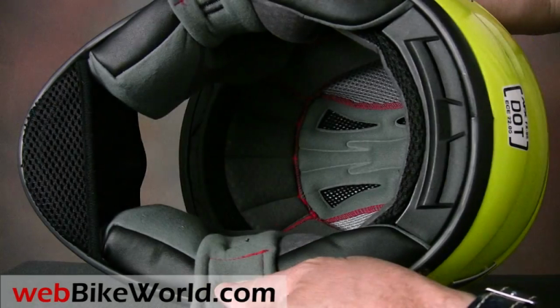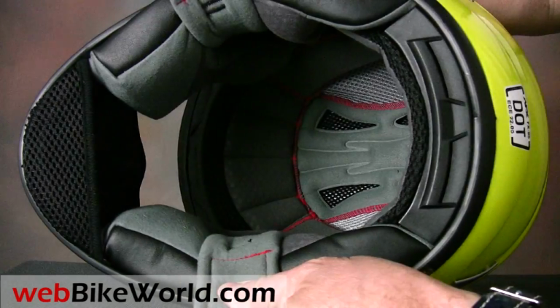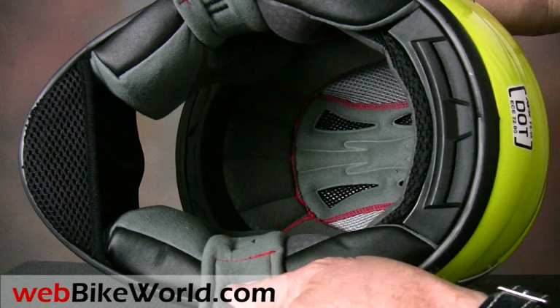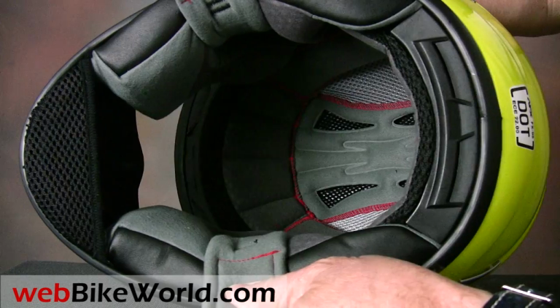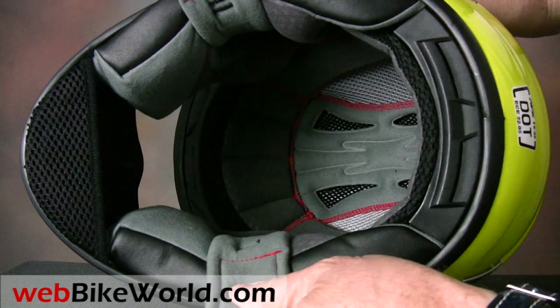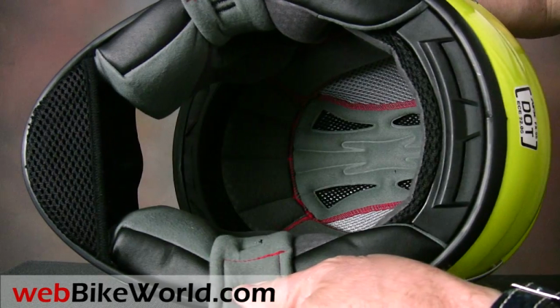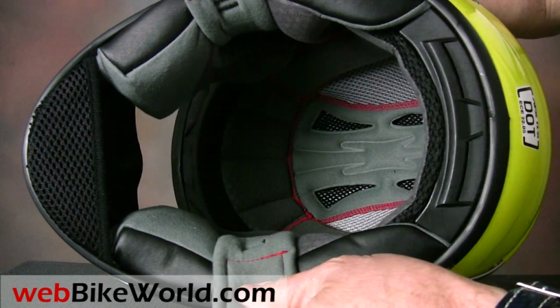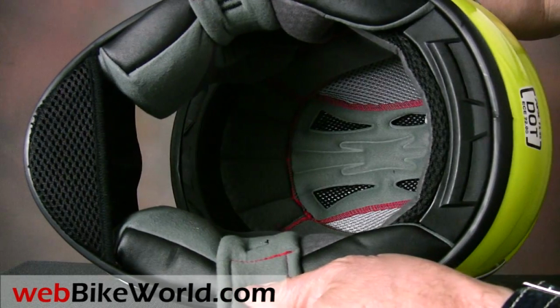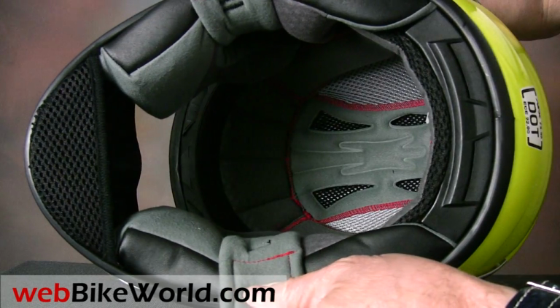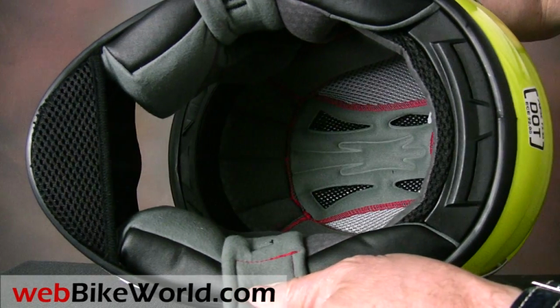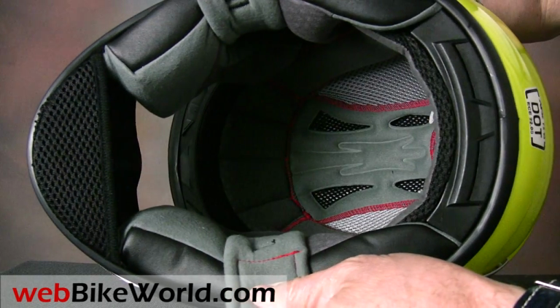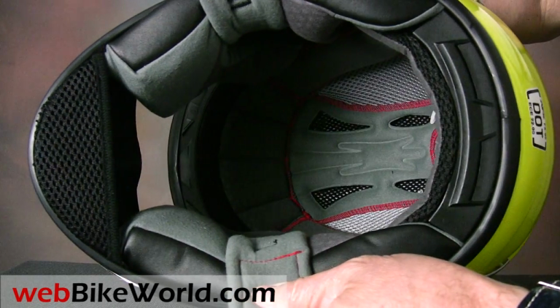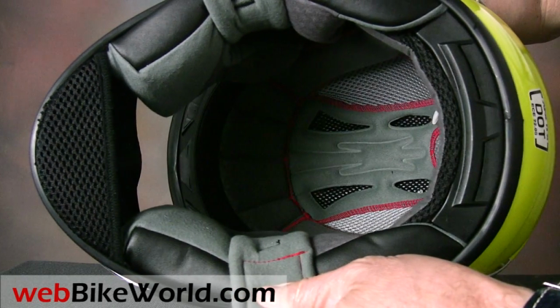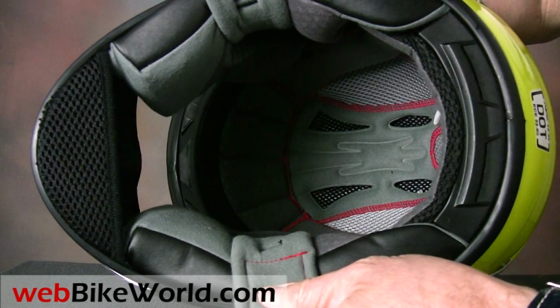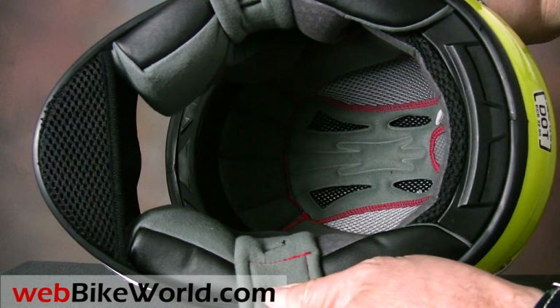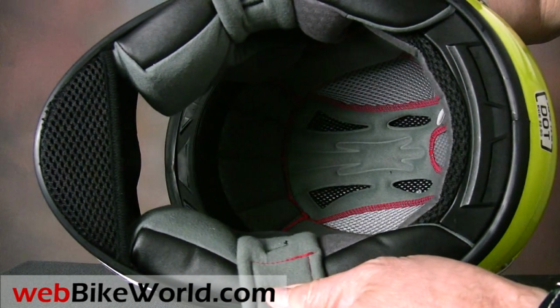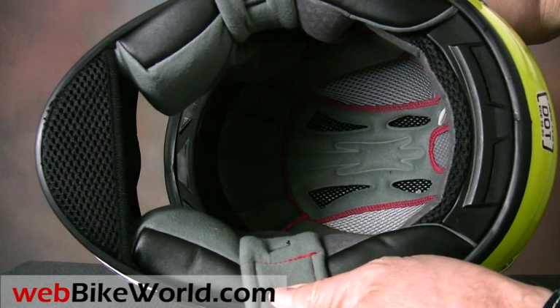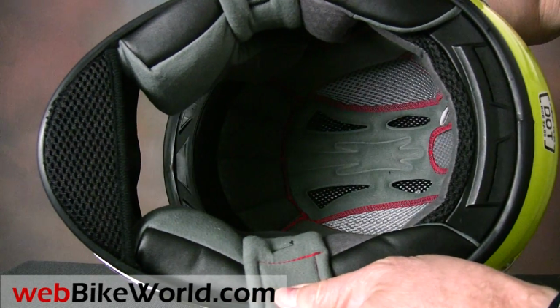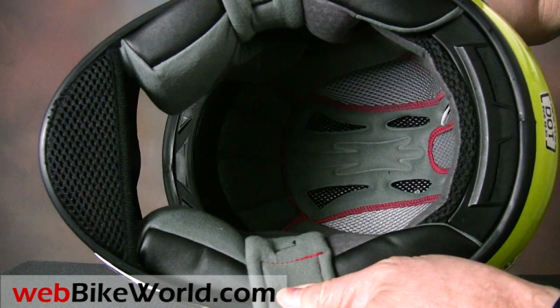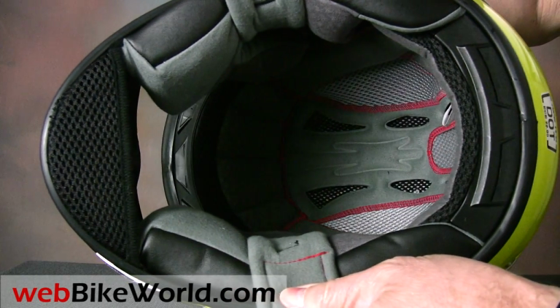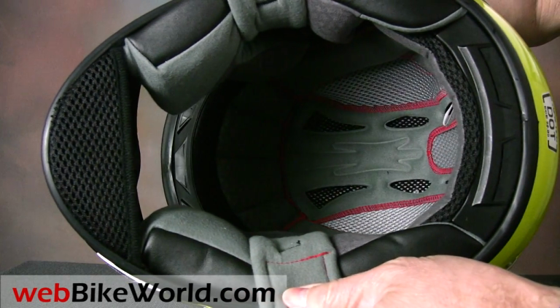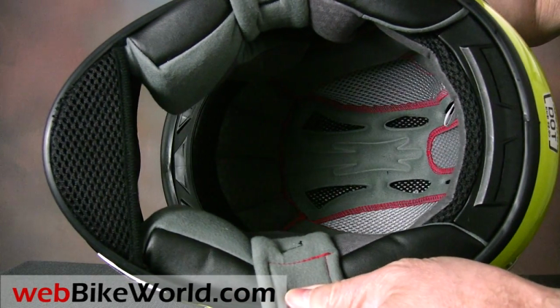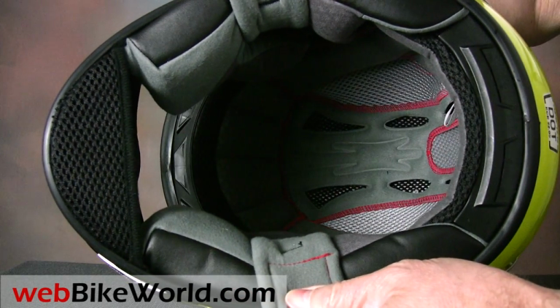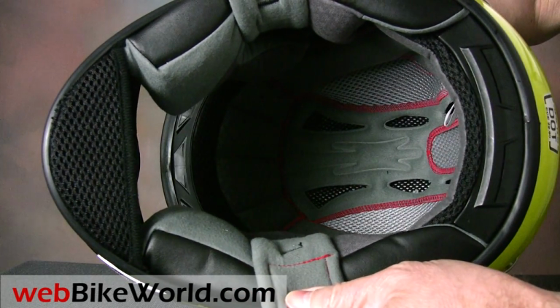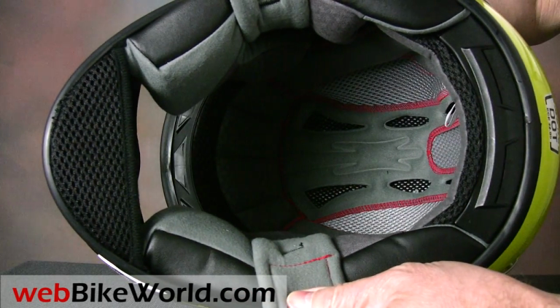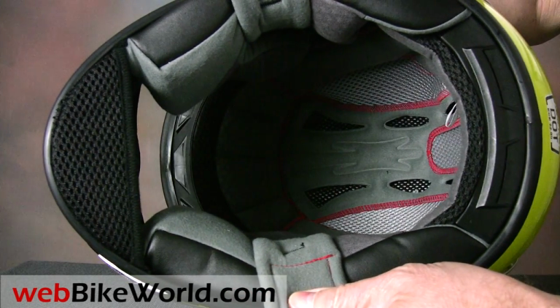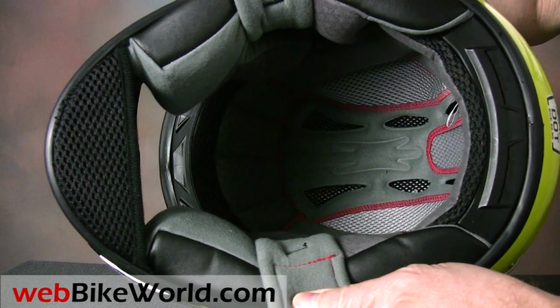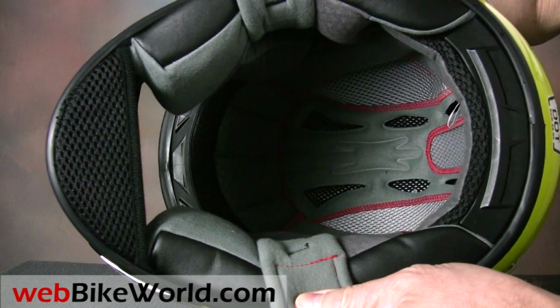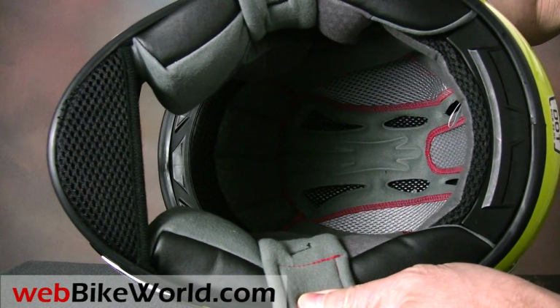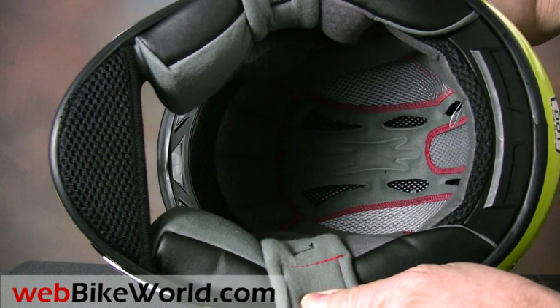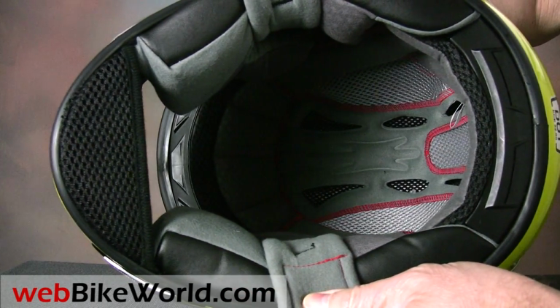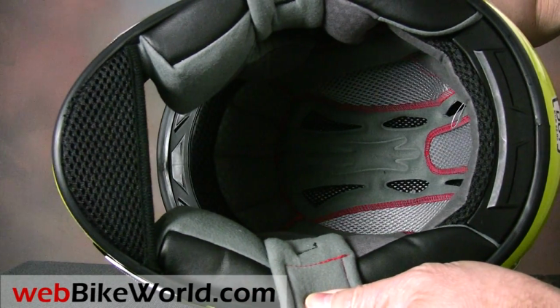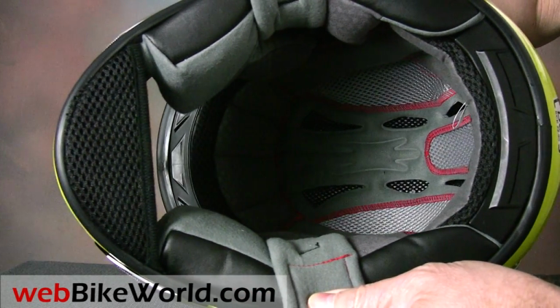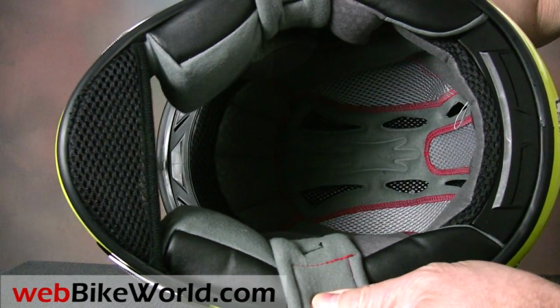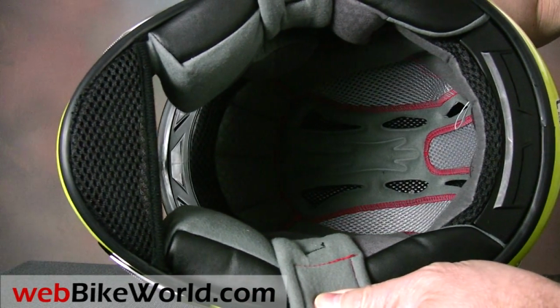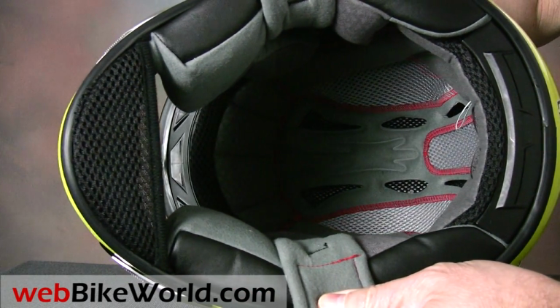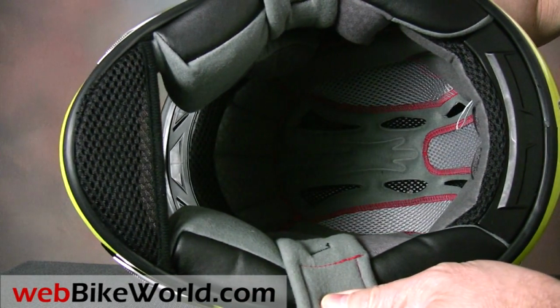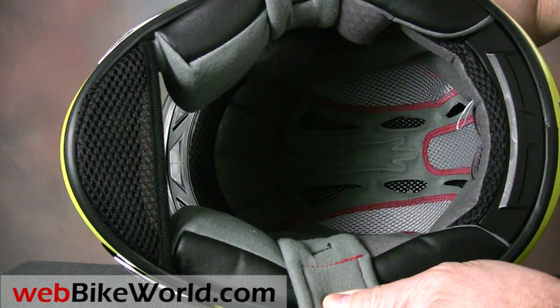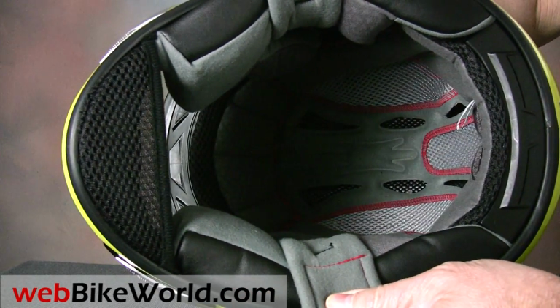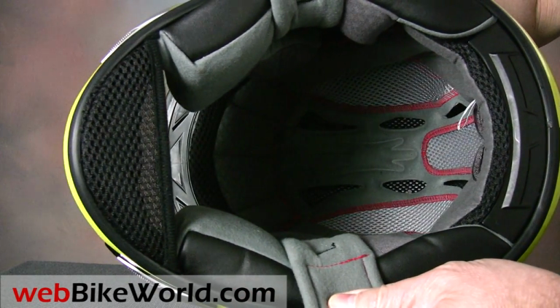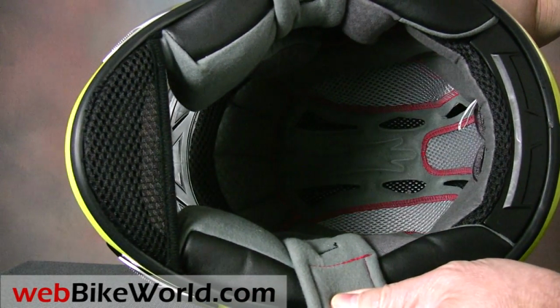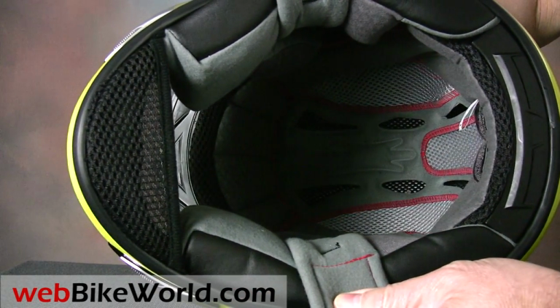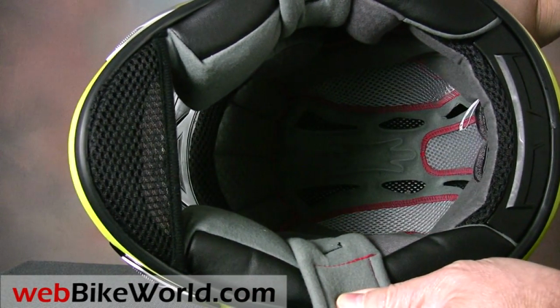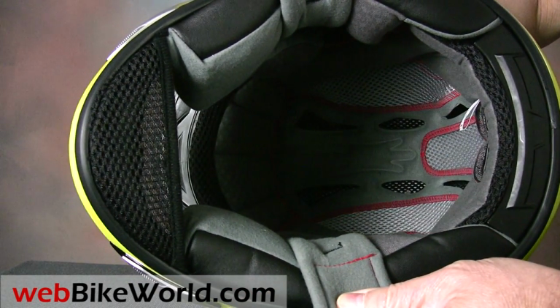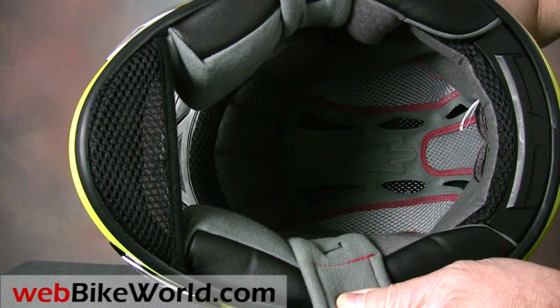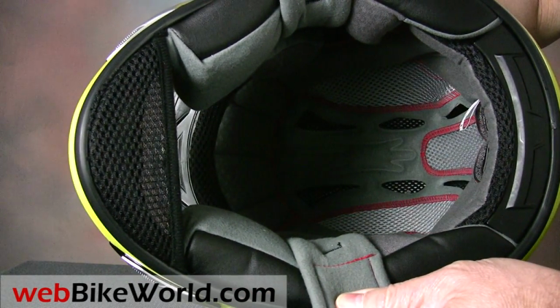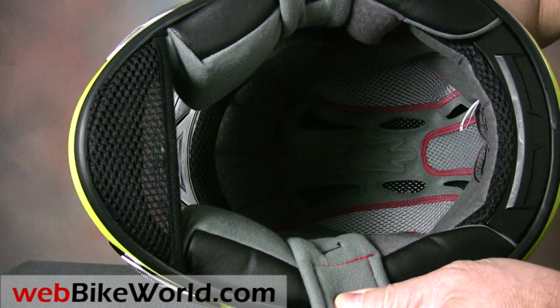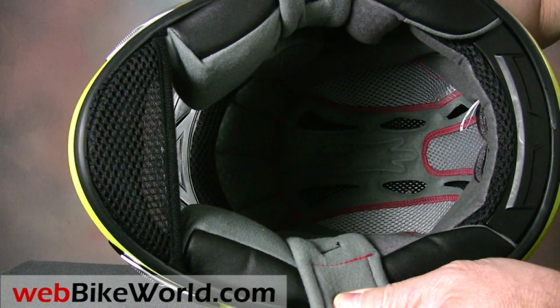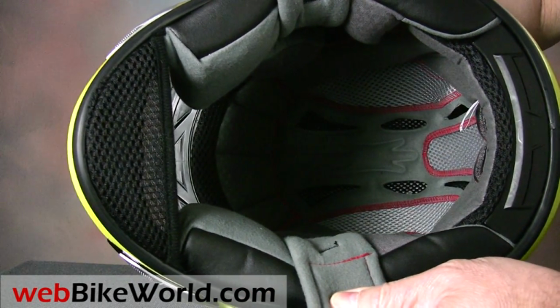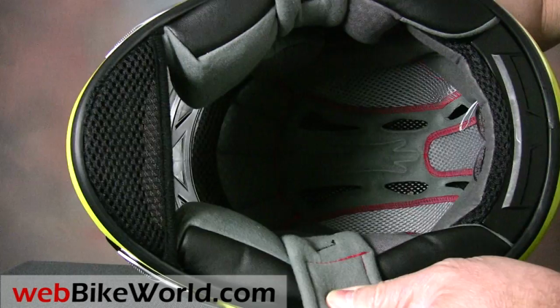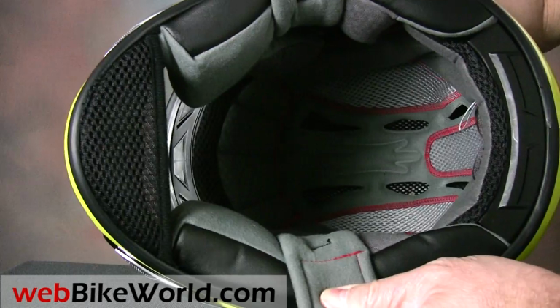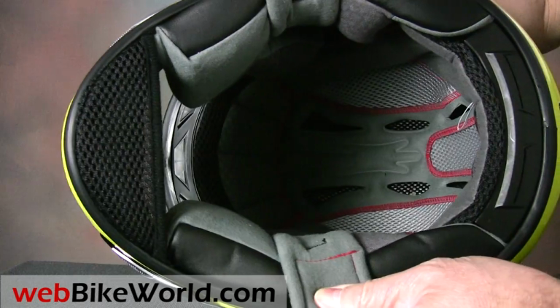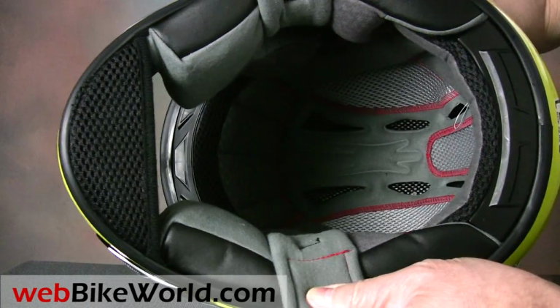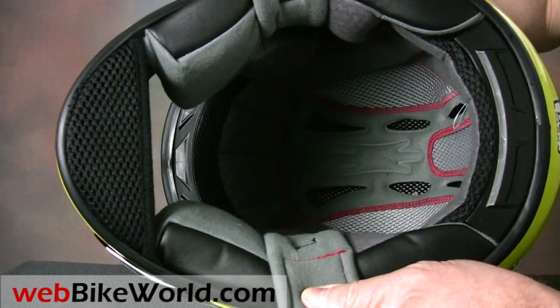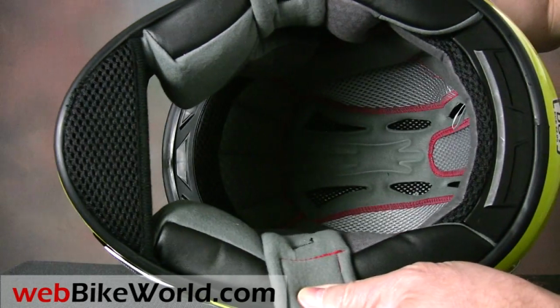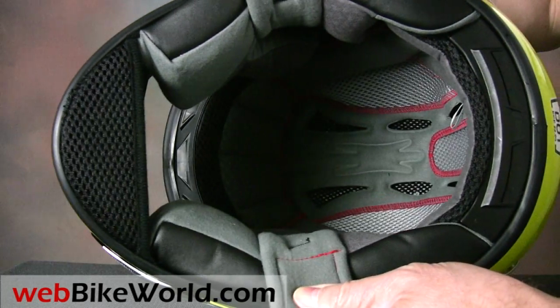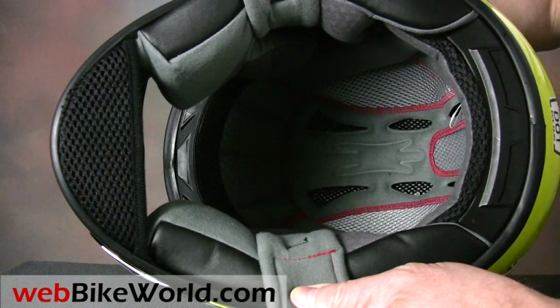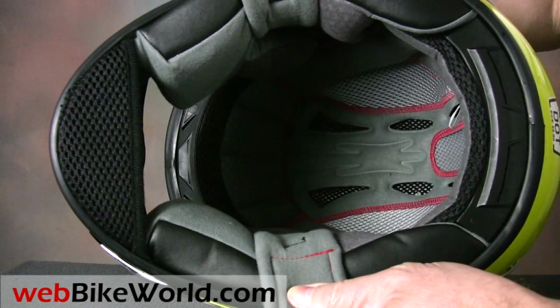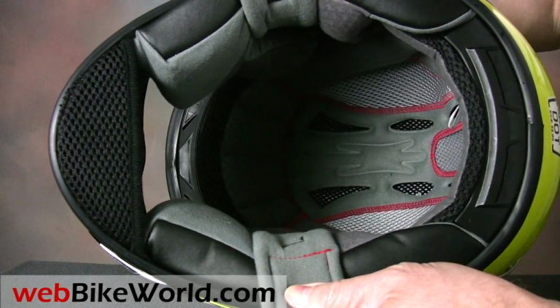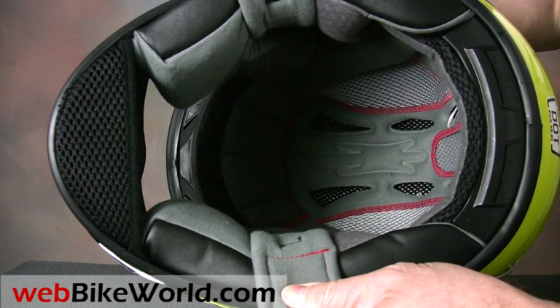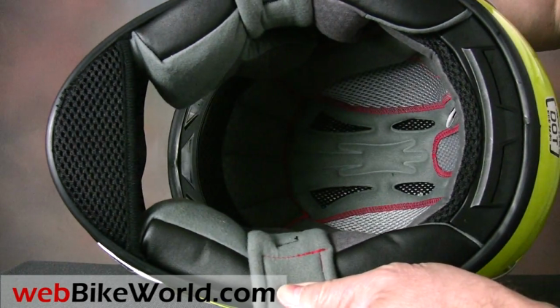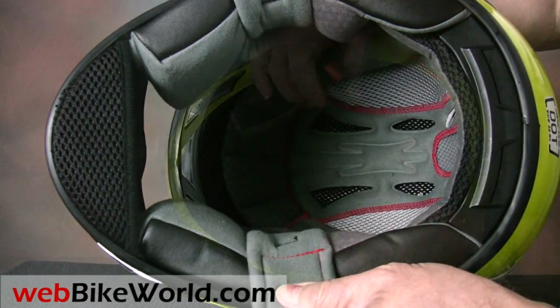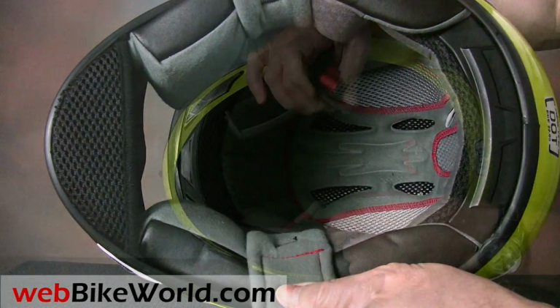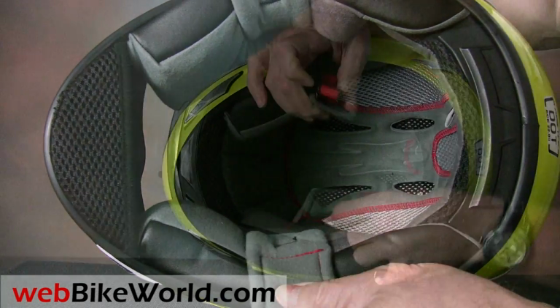The fully removable liner is nicely padded, and it has a very comfortable fabric liner that is hypoallergenic and antimicrobial.